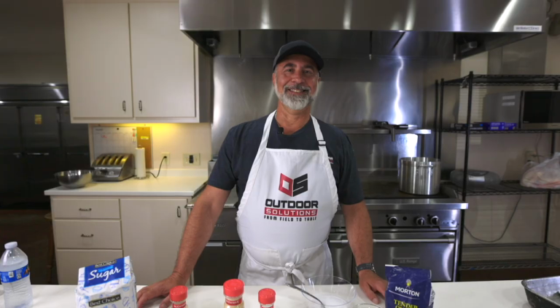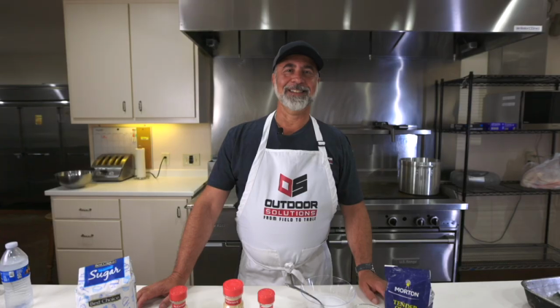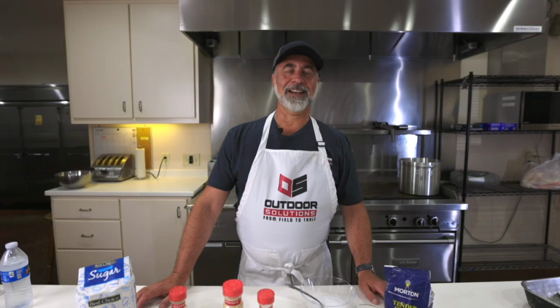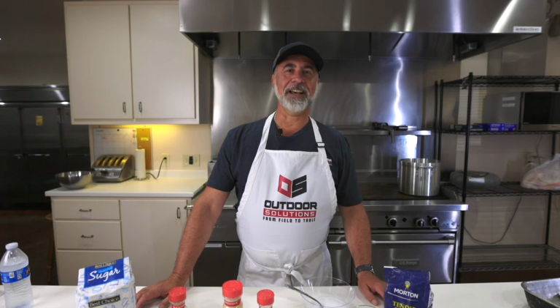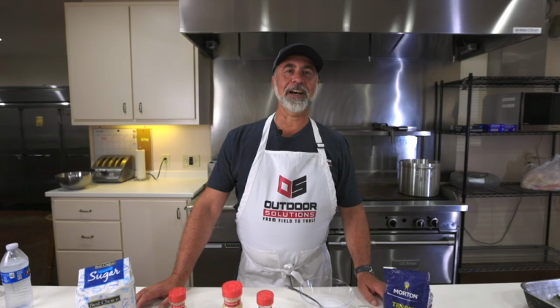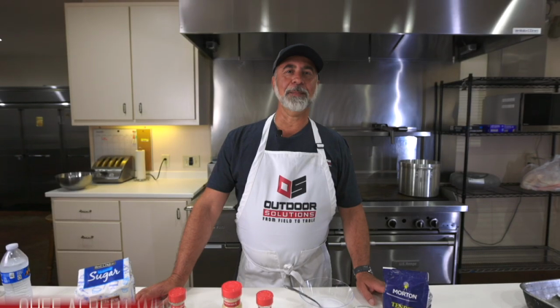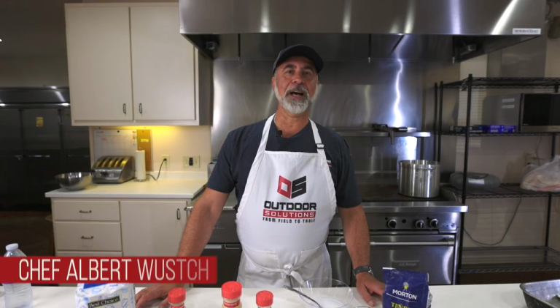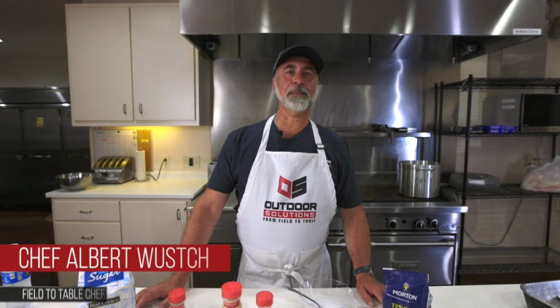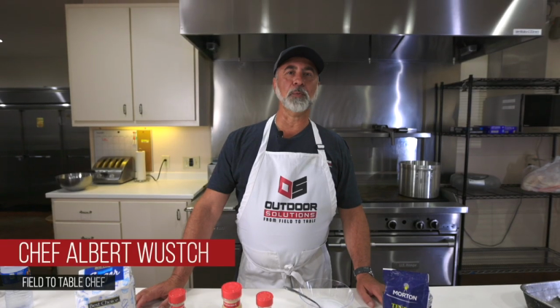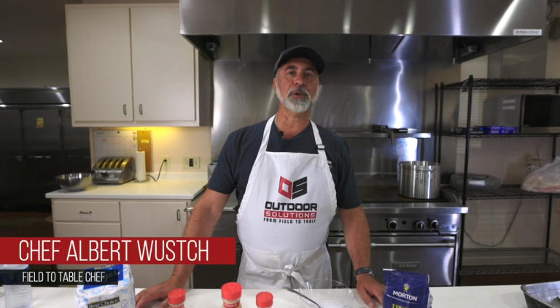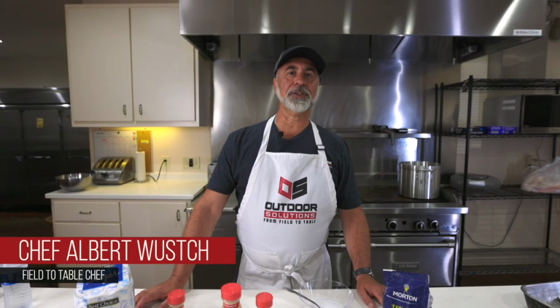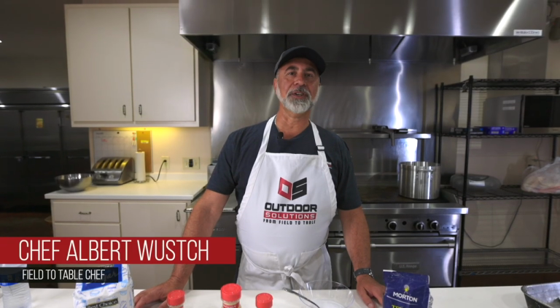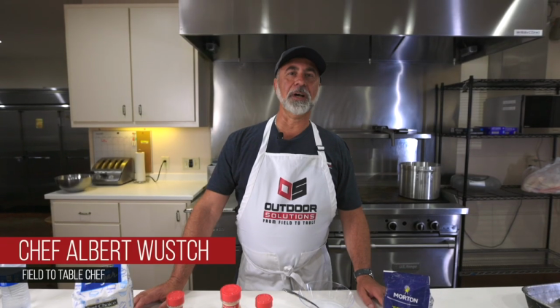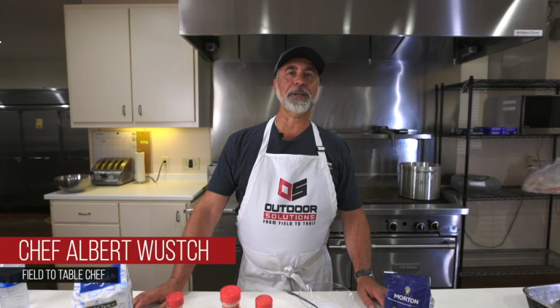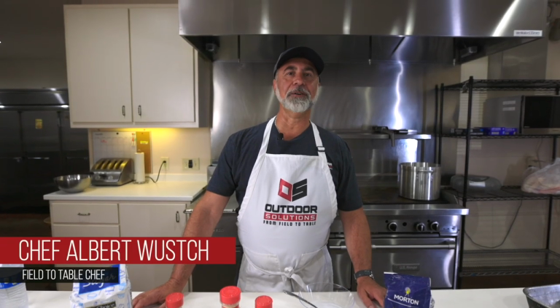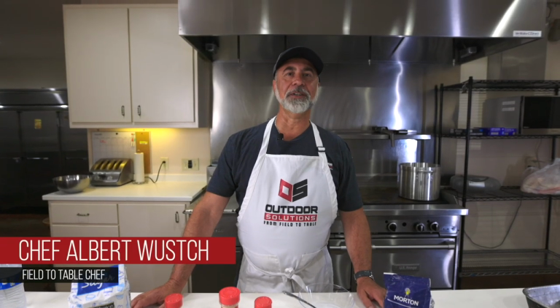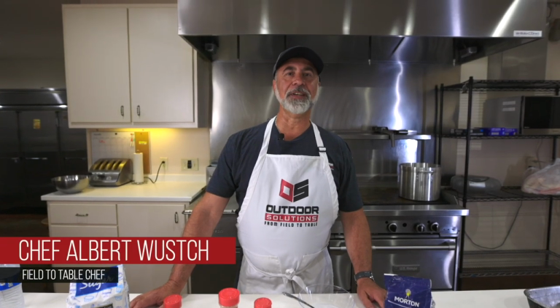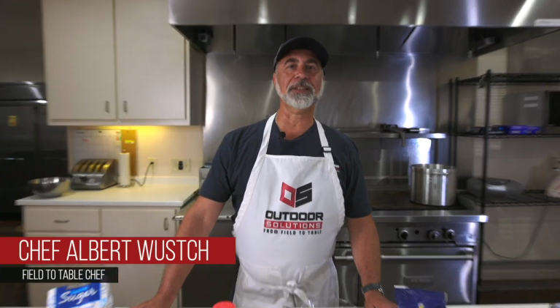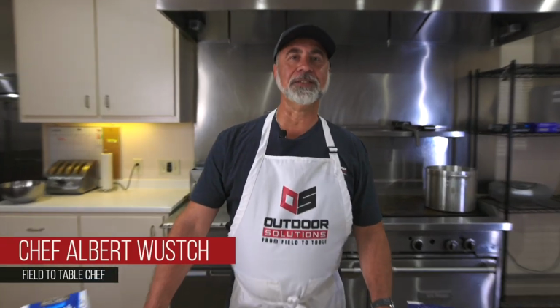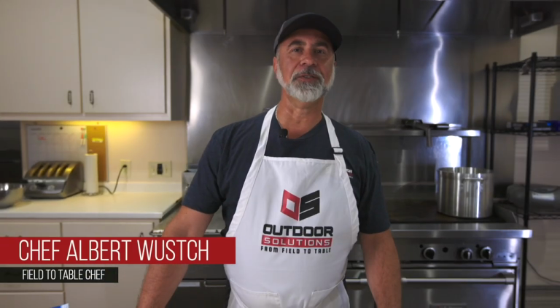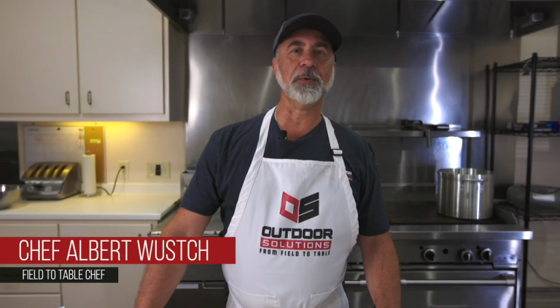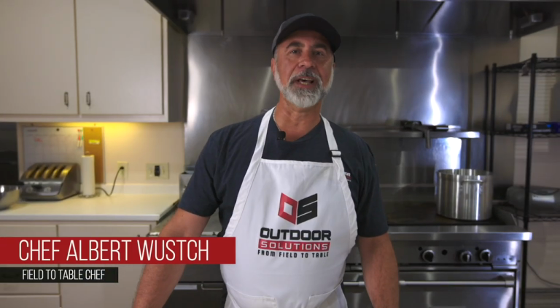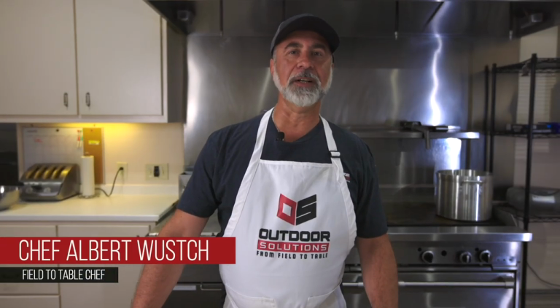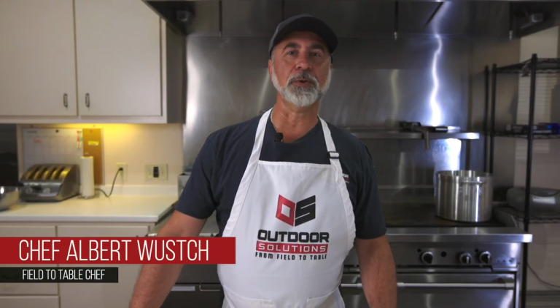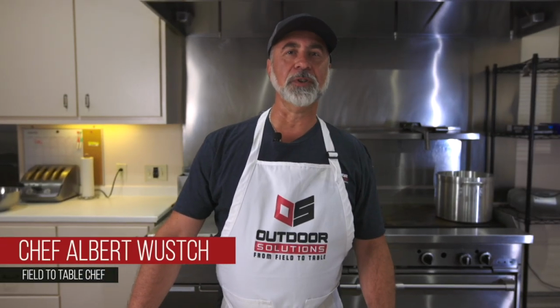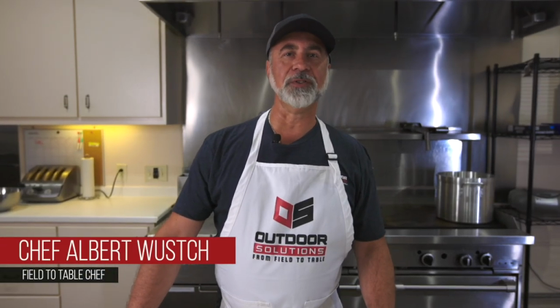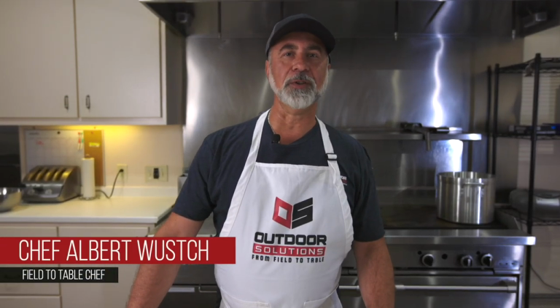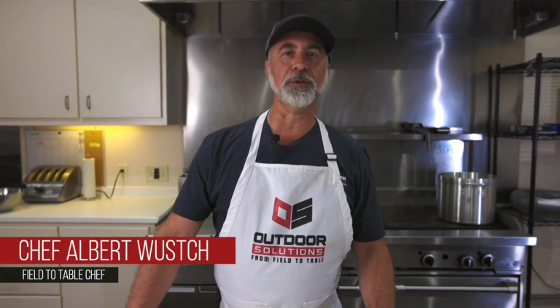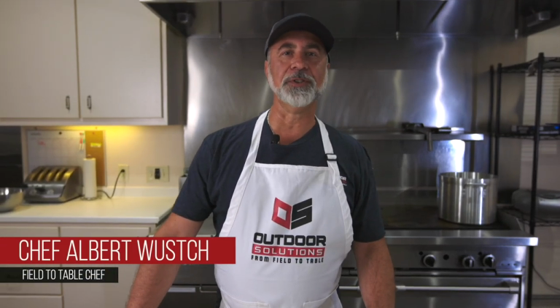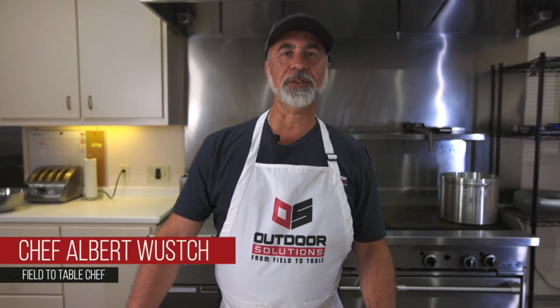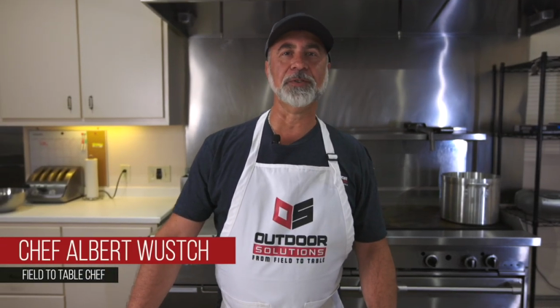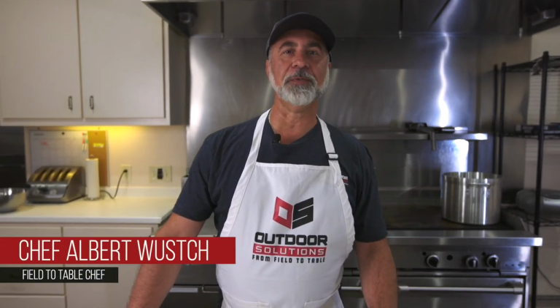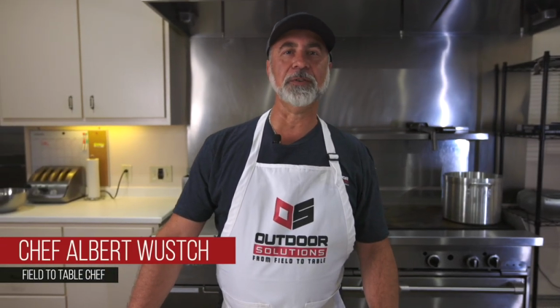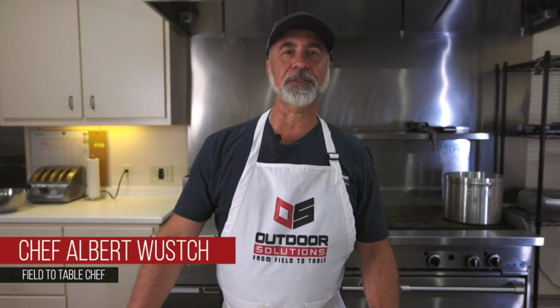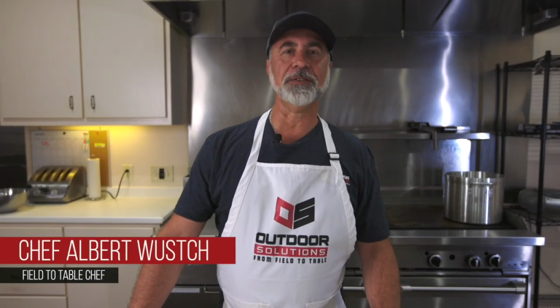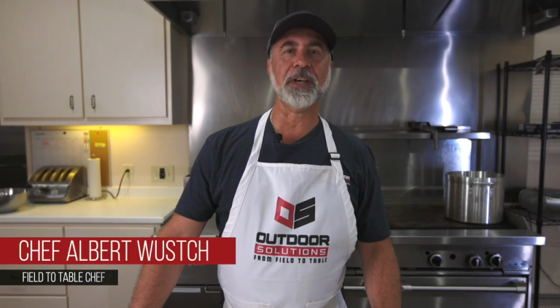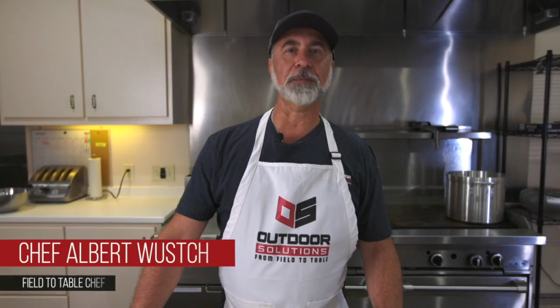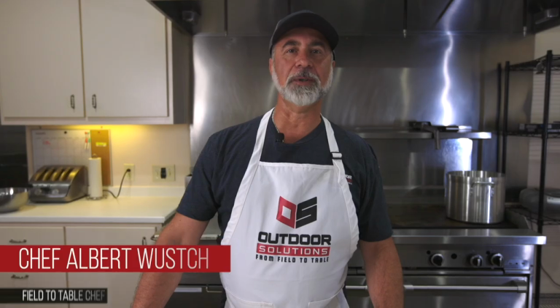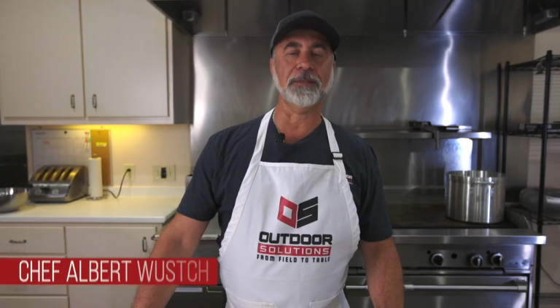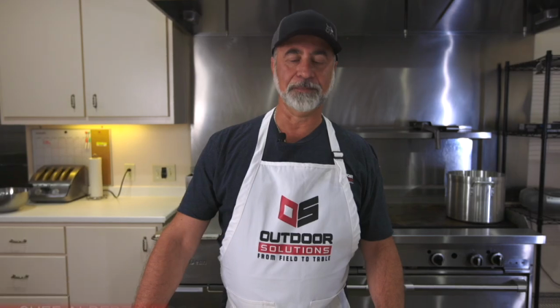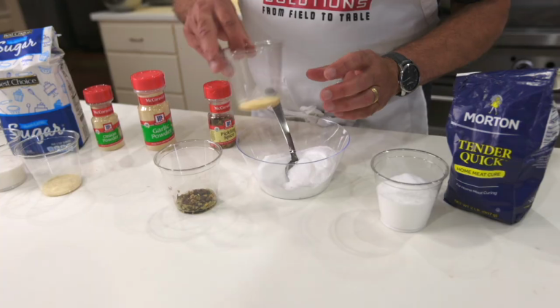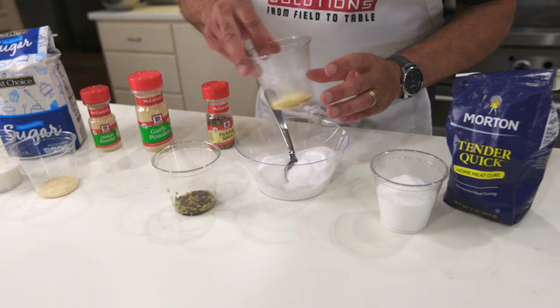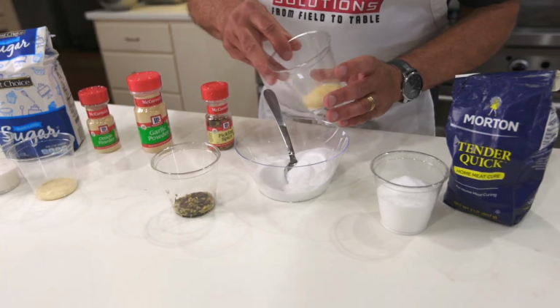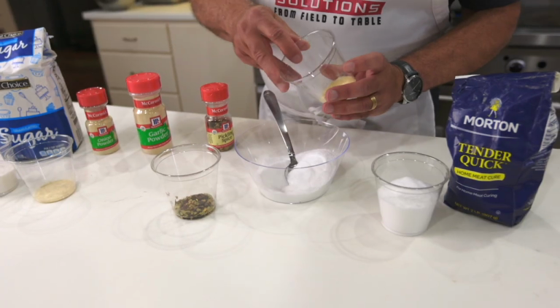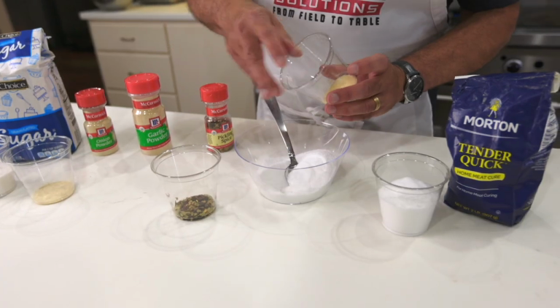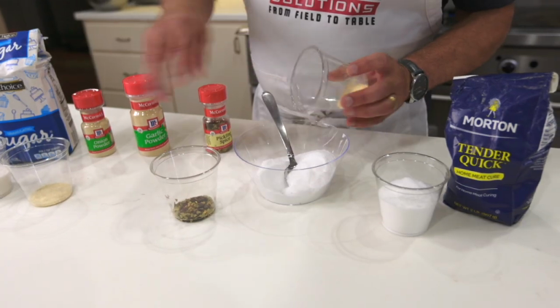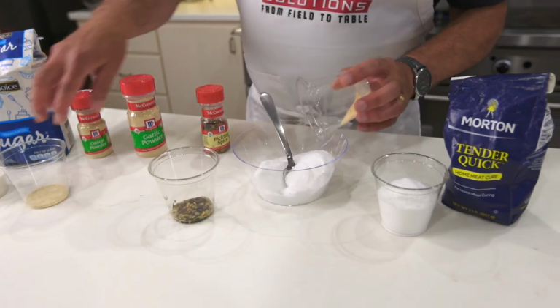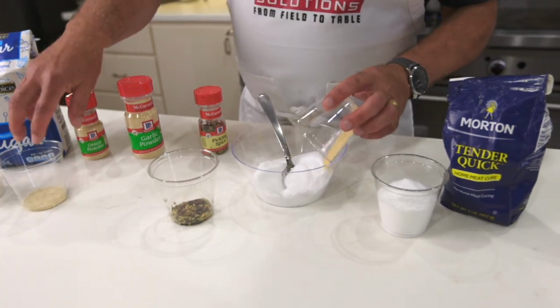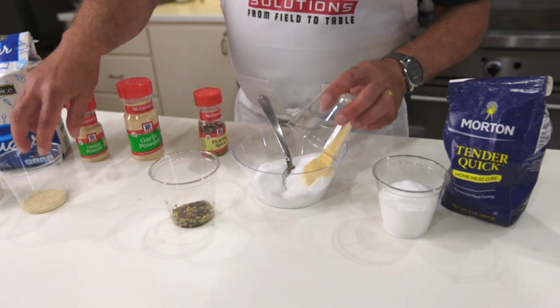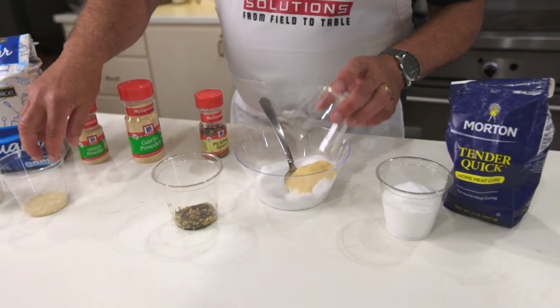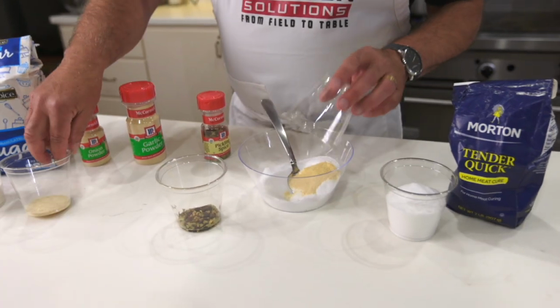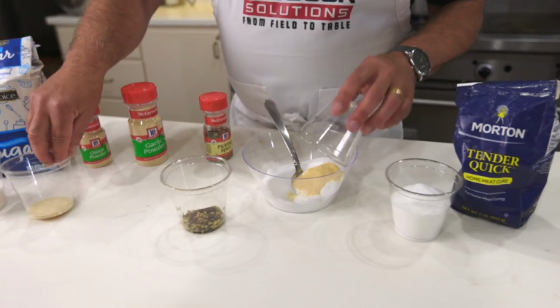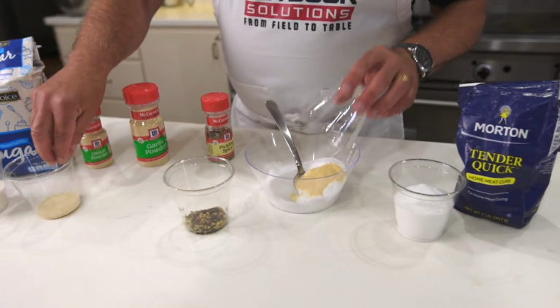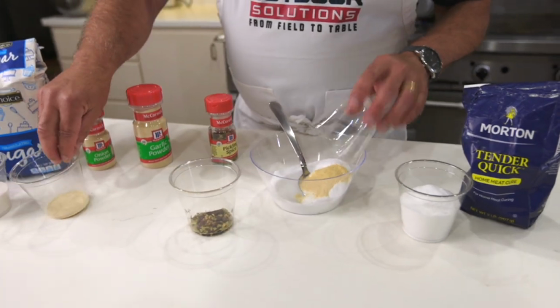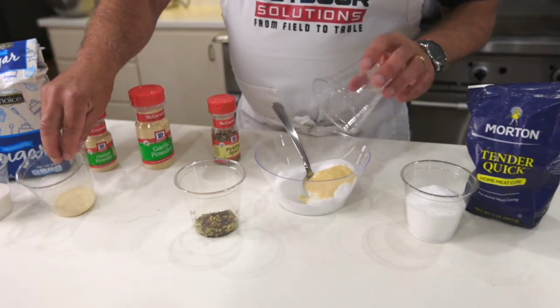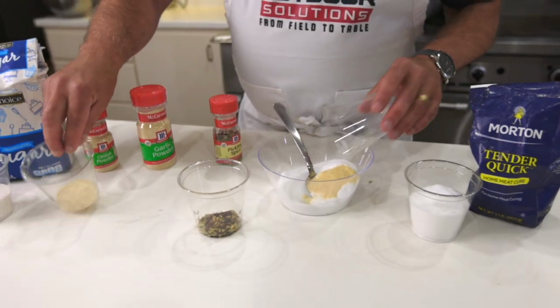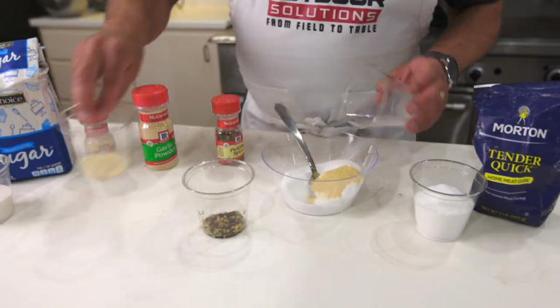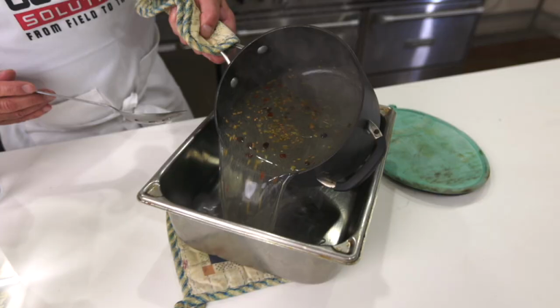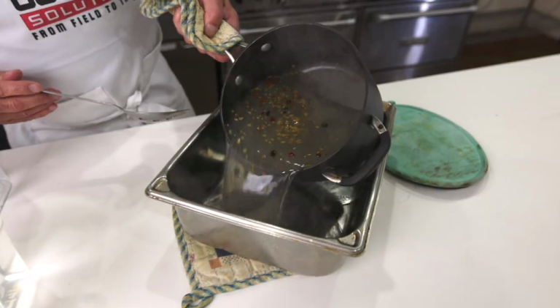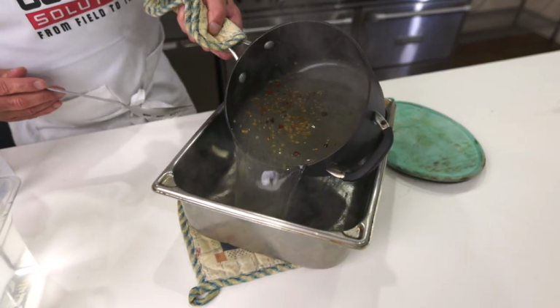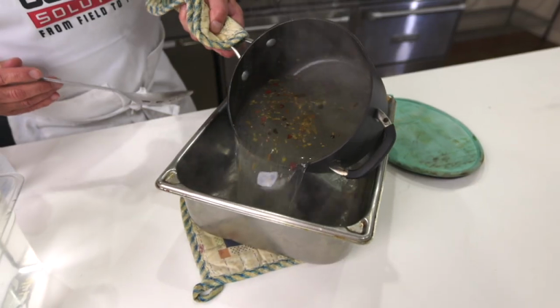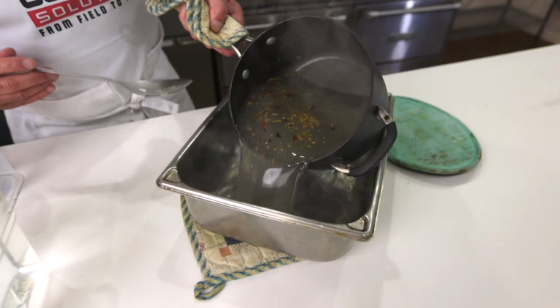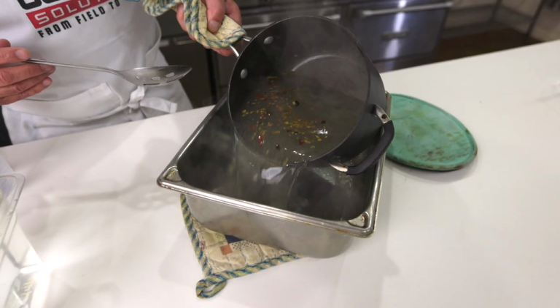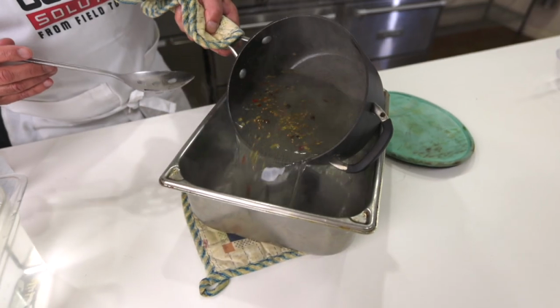Hi, I'm Albert Wuch and I'm here in Texas with Outdoor Solutions Field to Table, and I'm going to demonstrate how to prepare a brine.